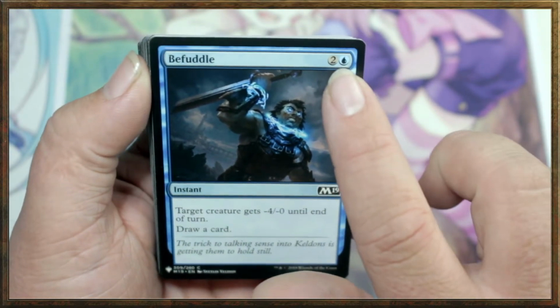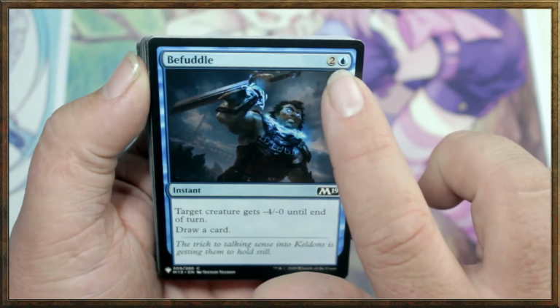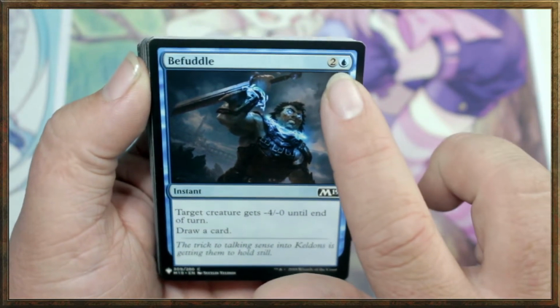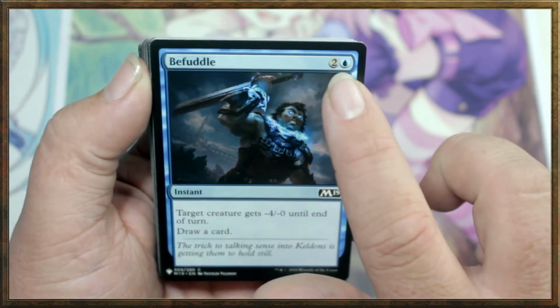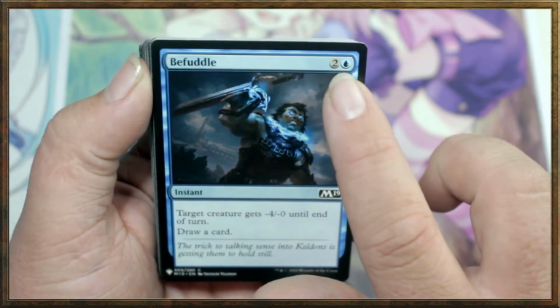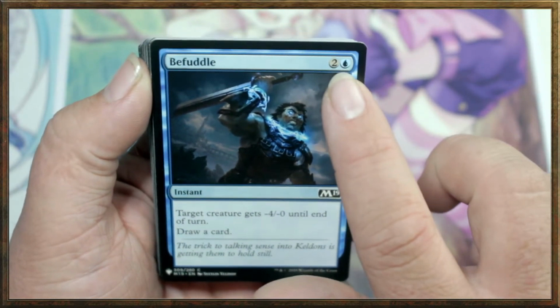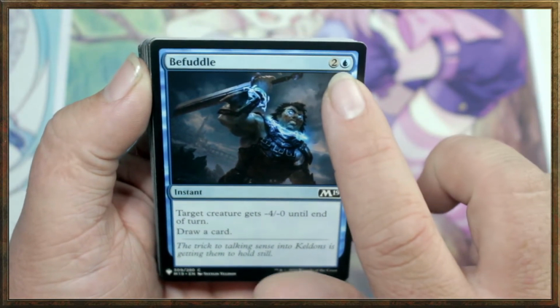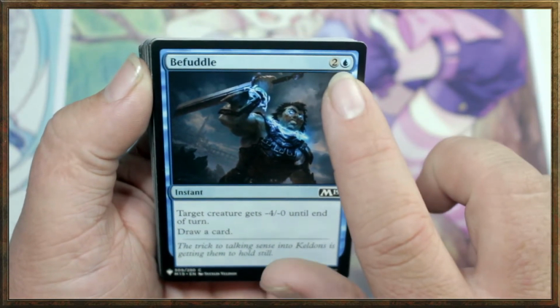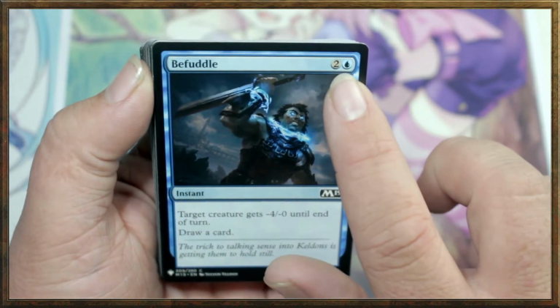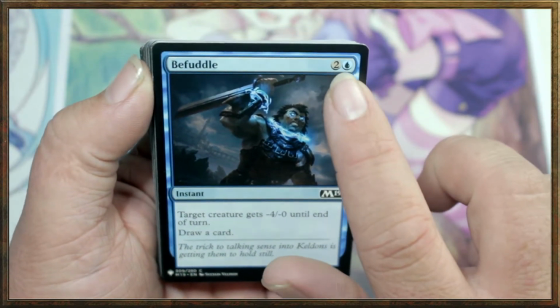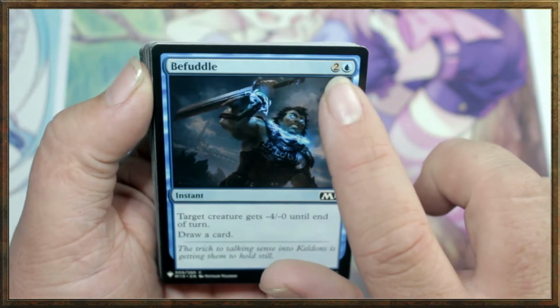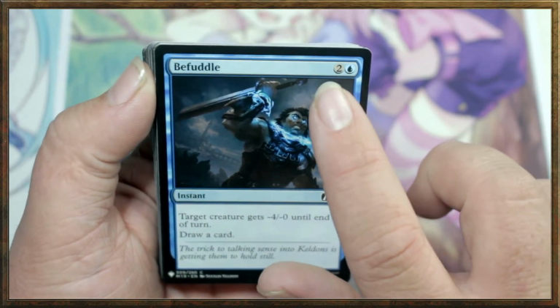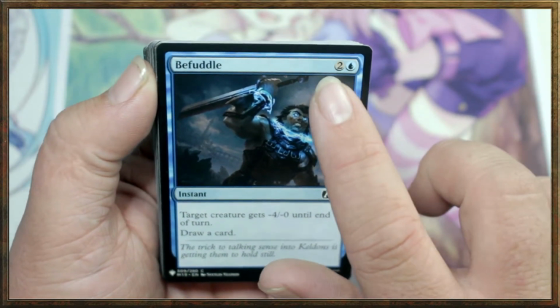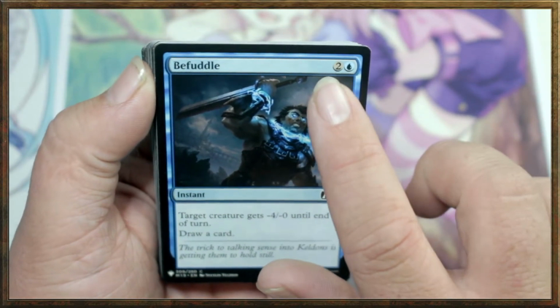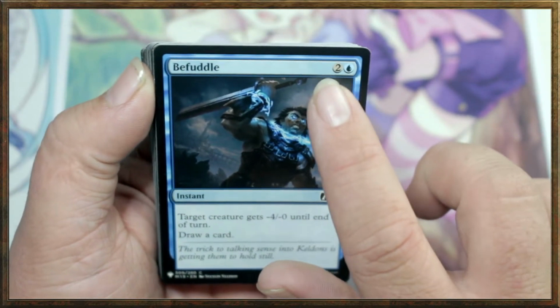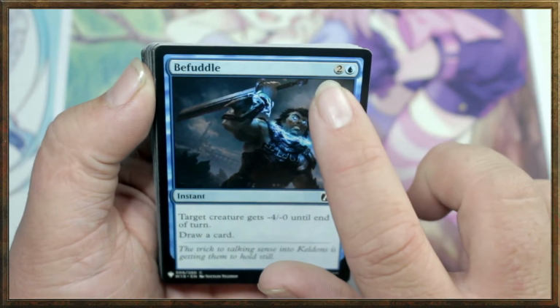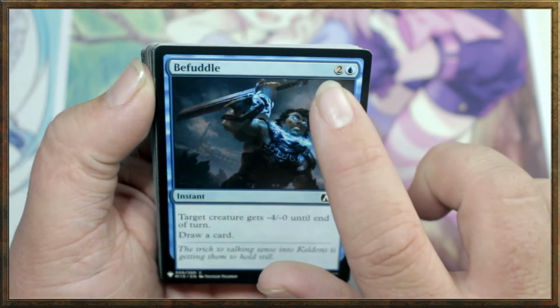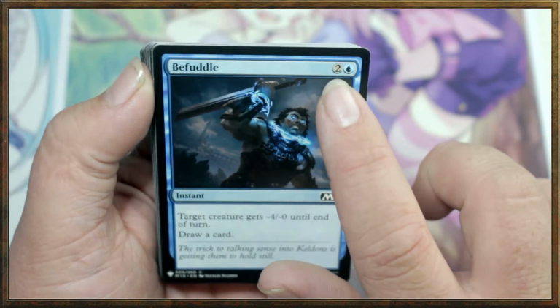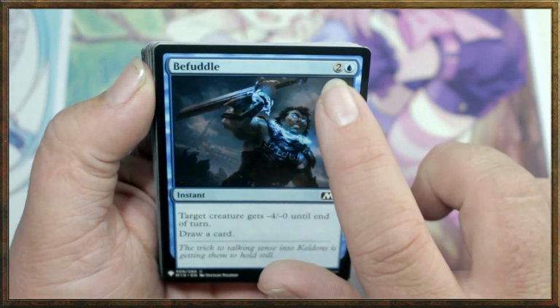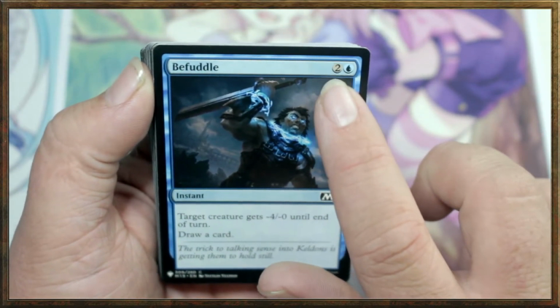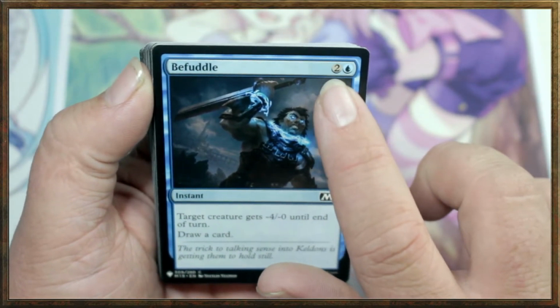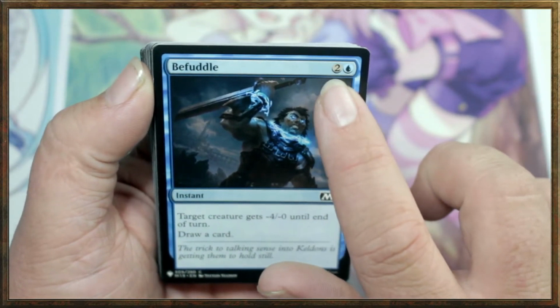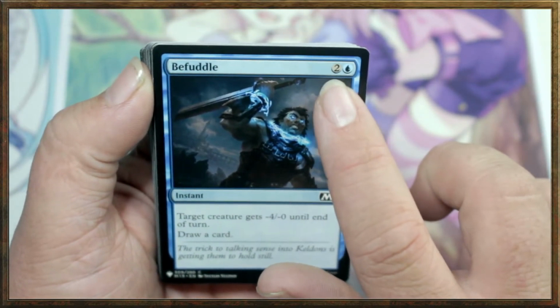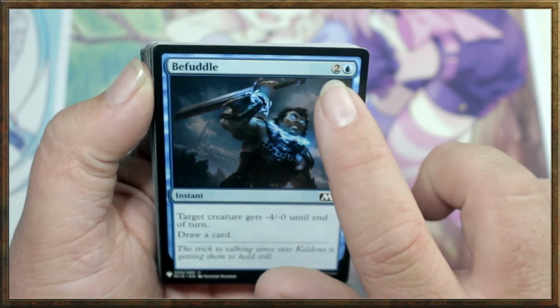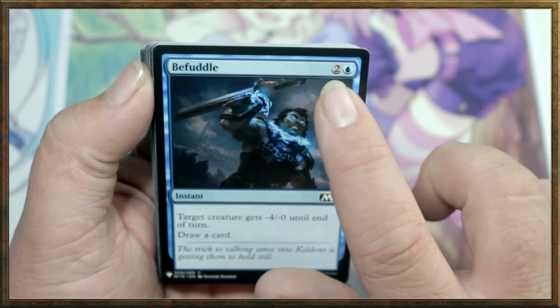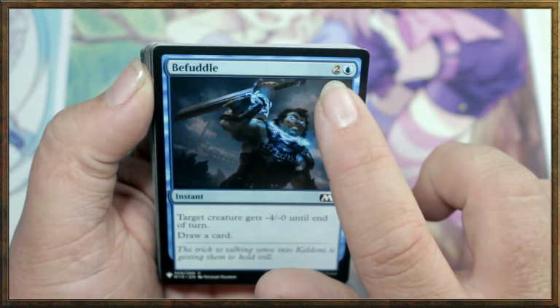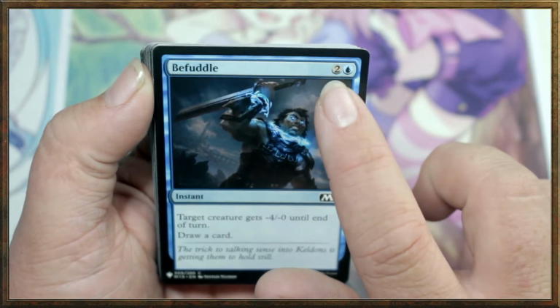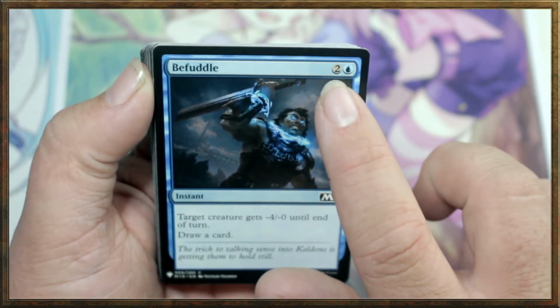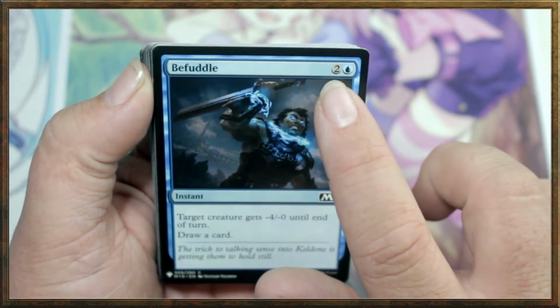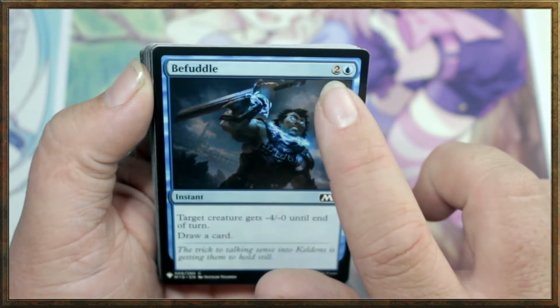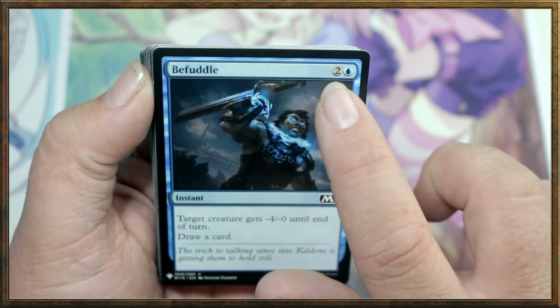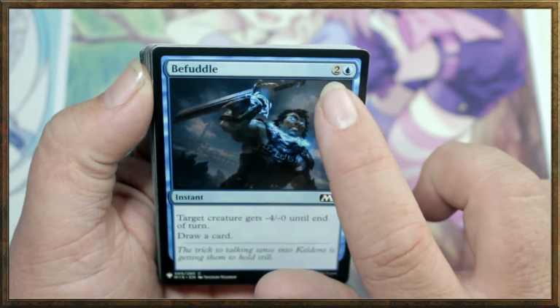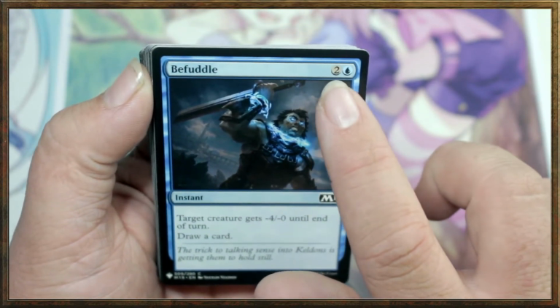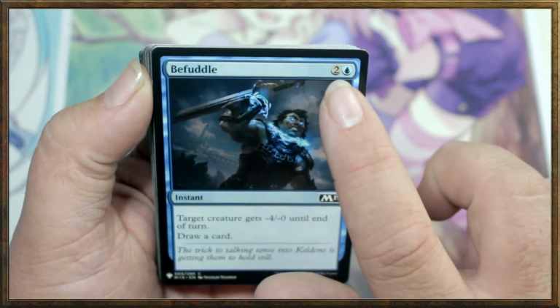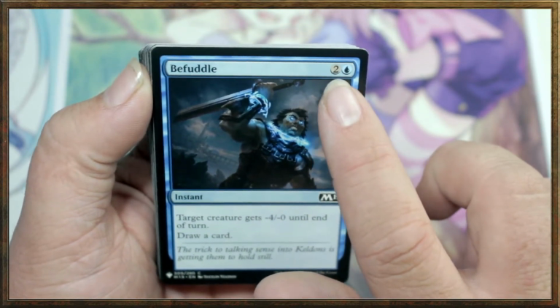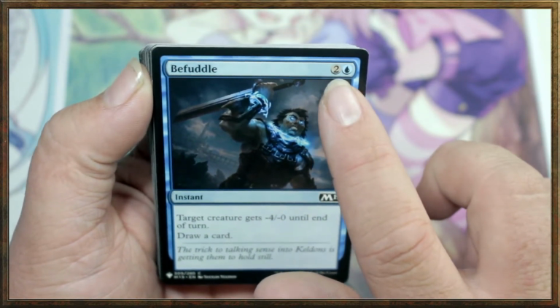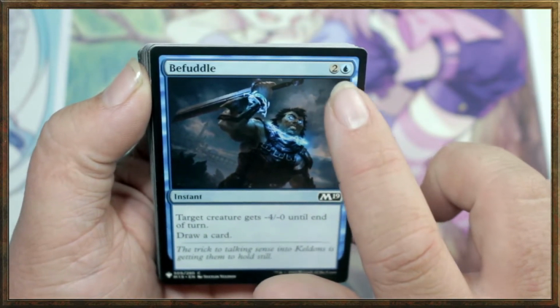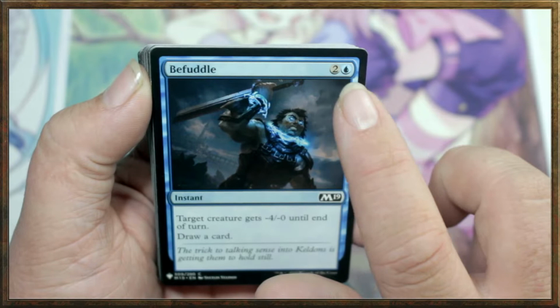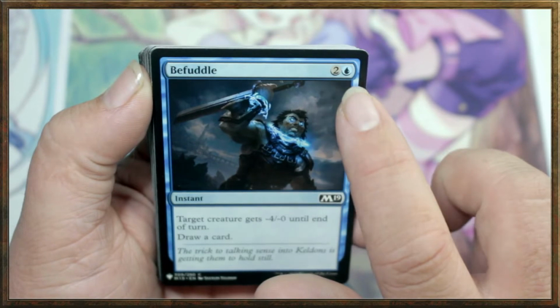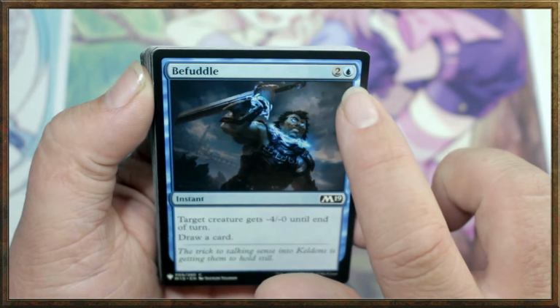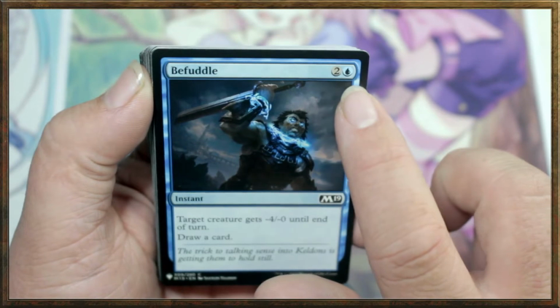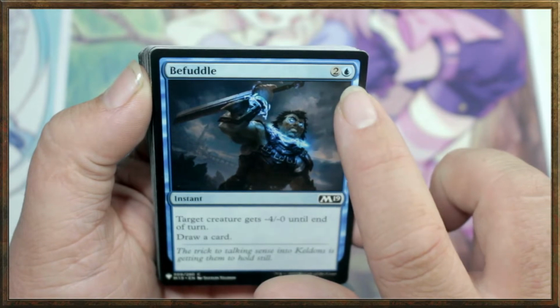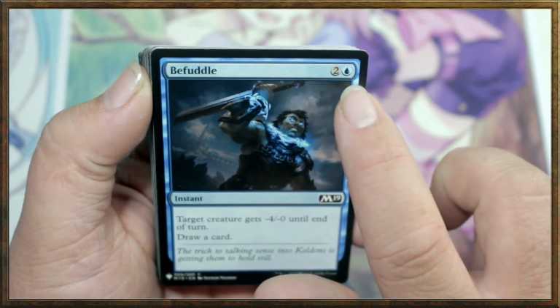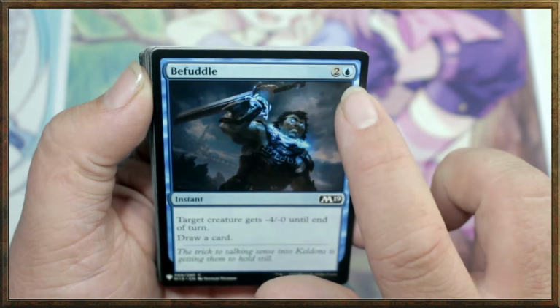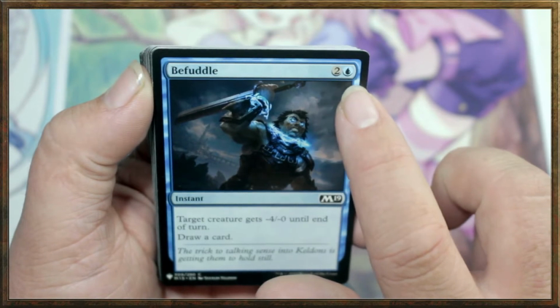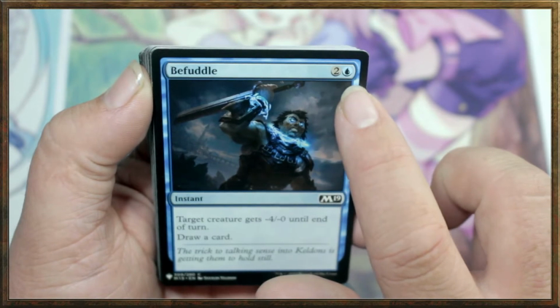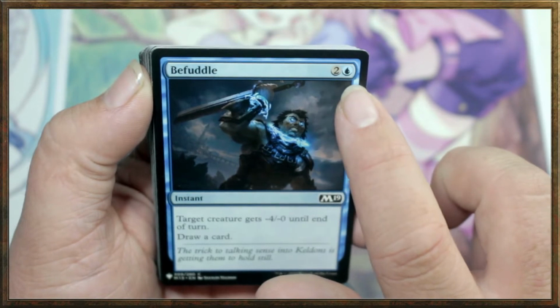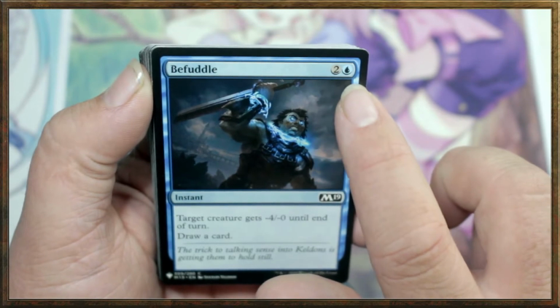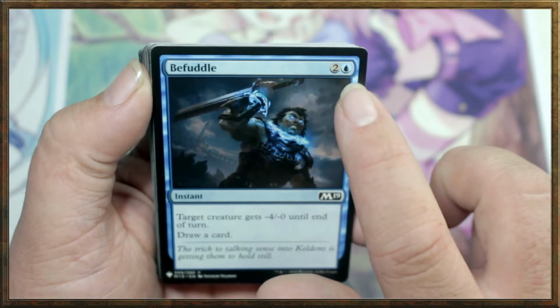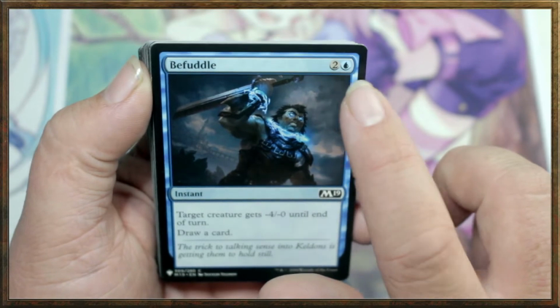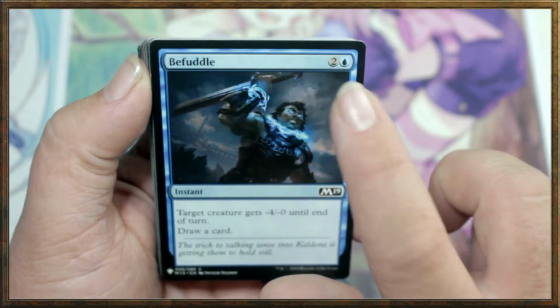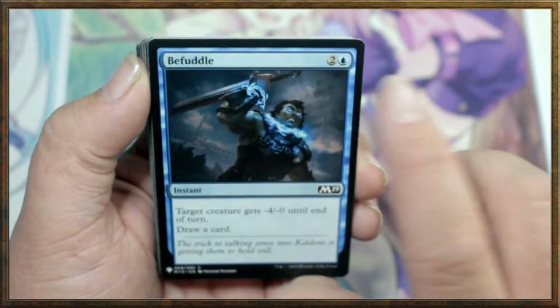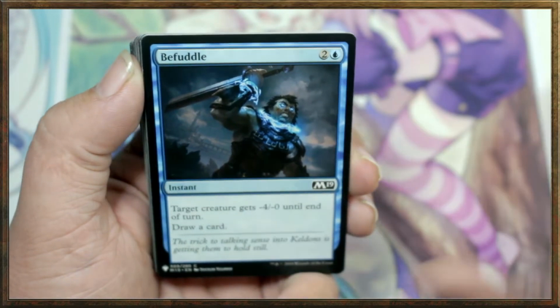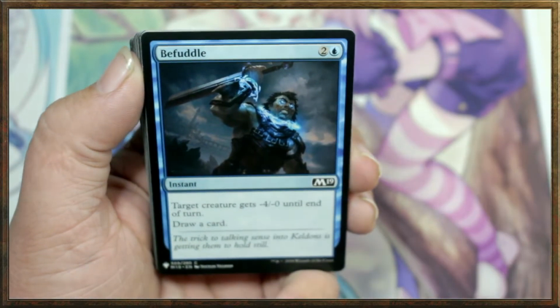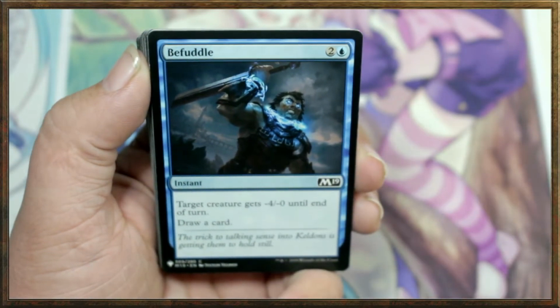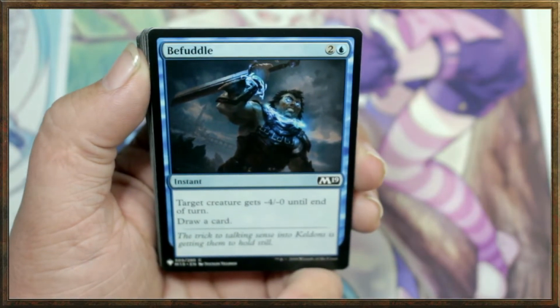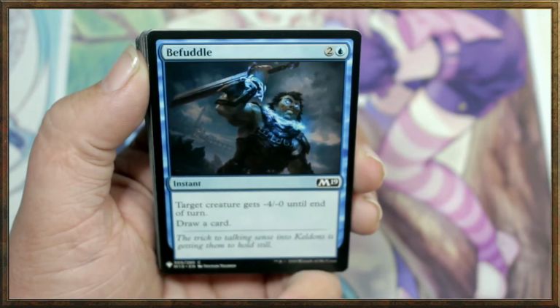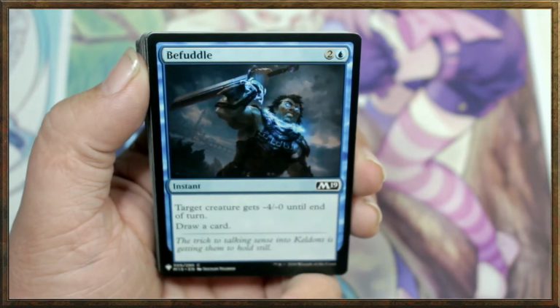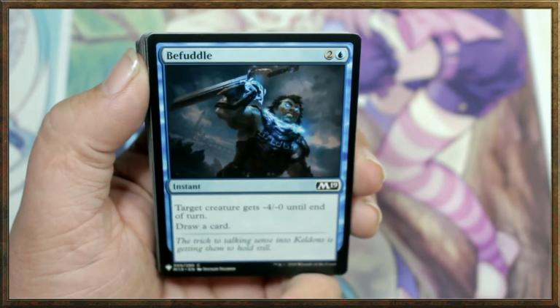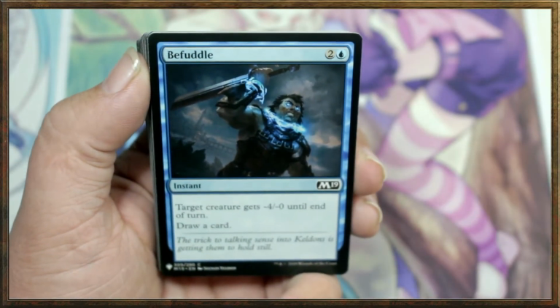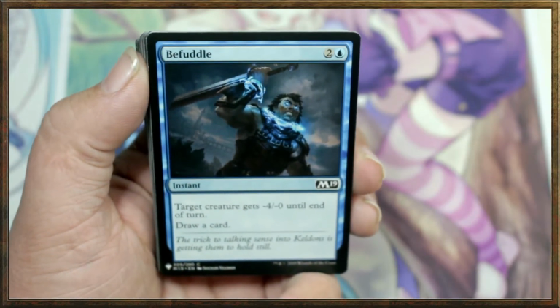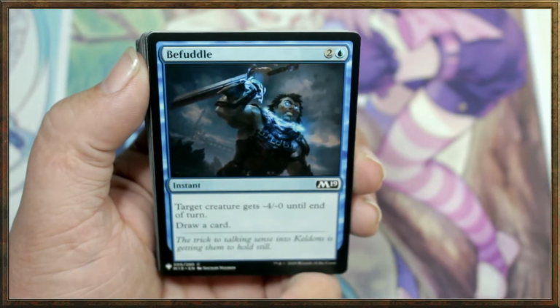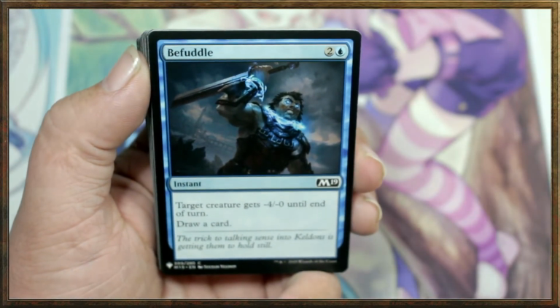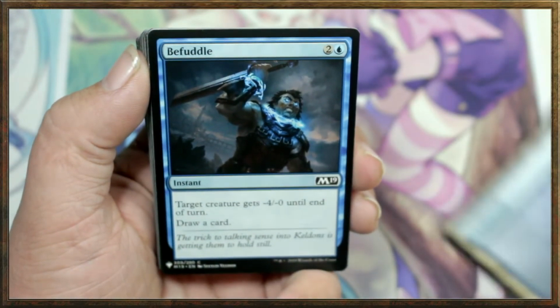This is a 3 drop, meaning it takes 2 generic mana — which can be paid with any color — and then 1 blue mana. This is all blue, so it'll obviously play every card in the deck.